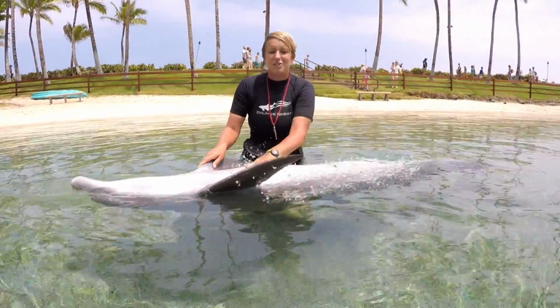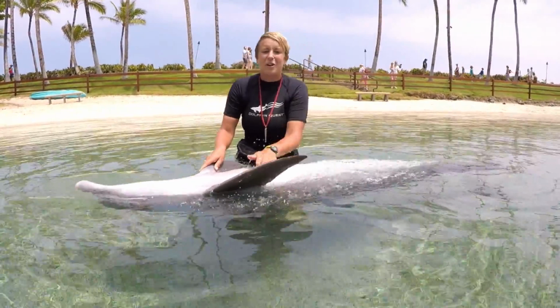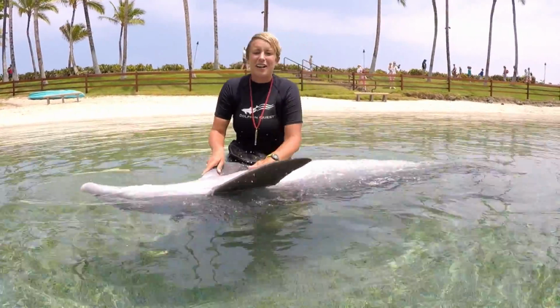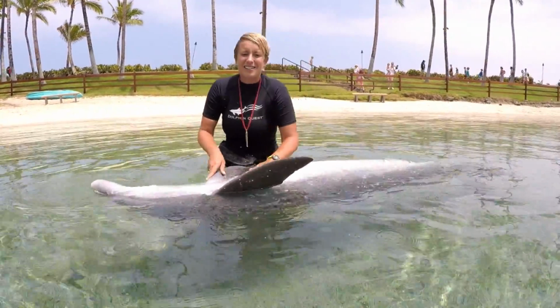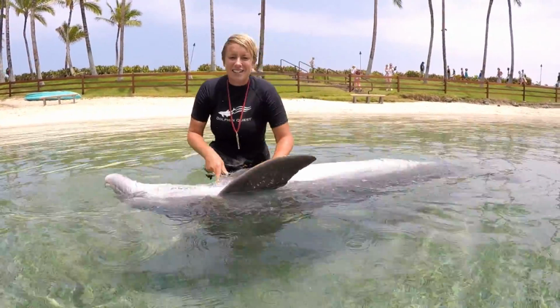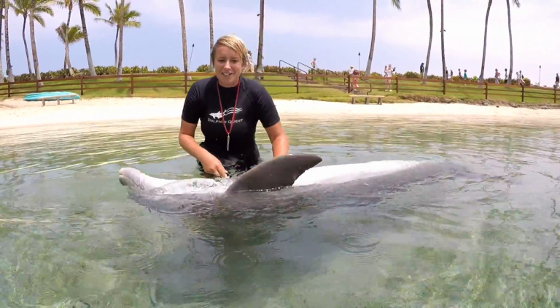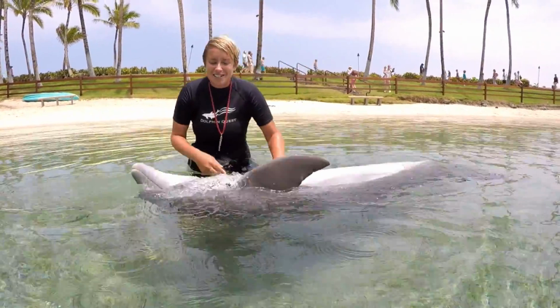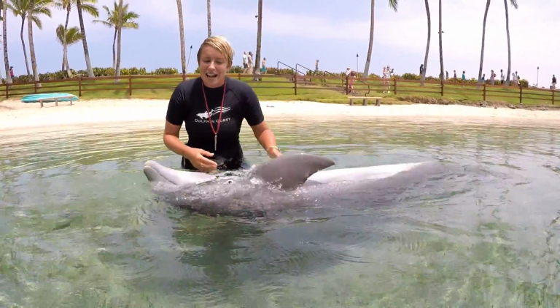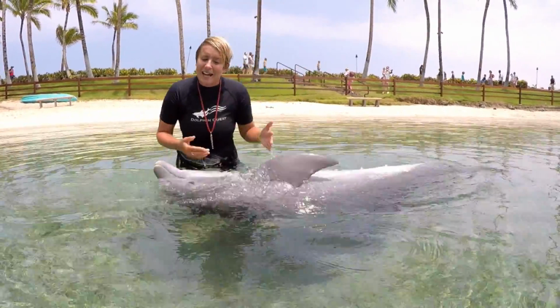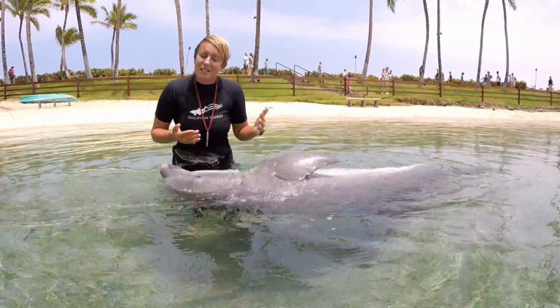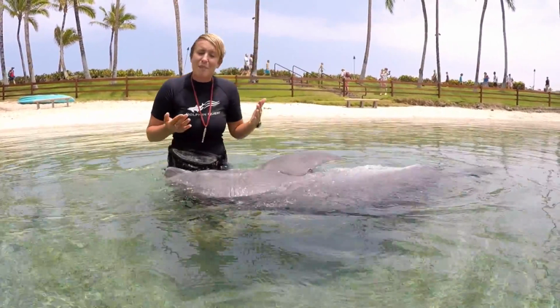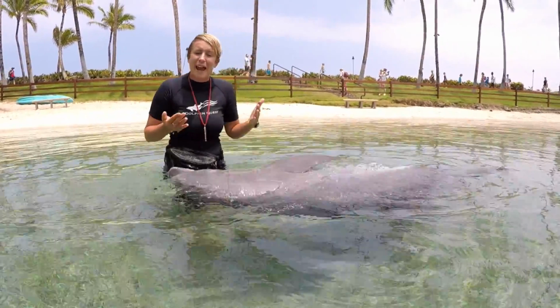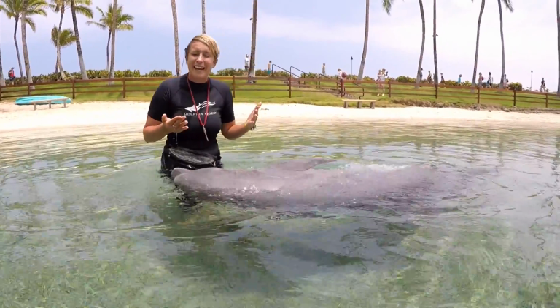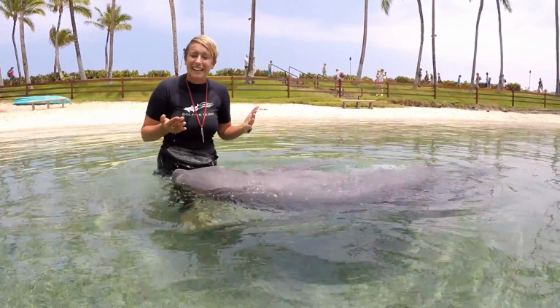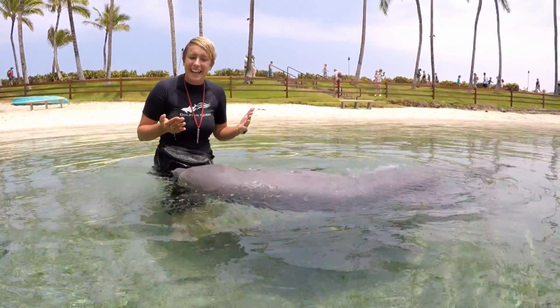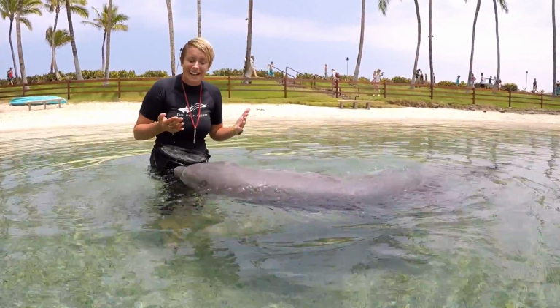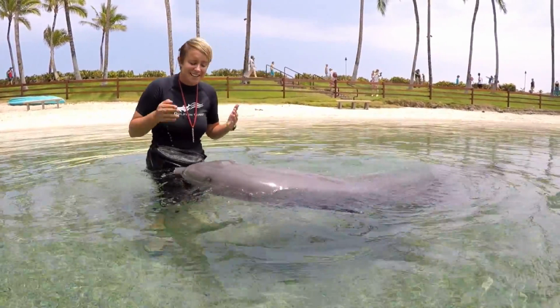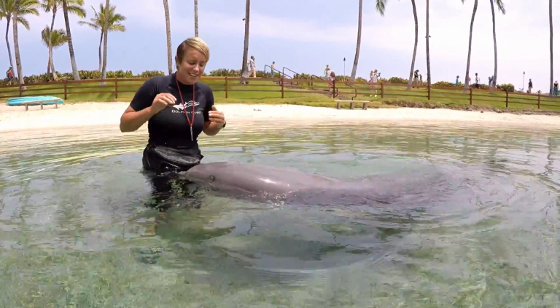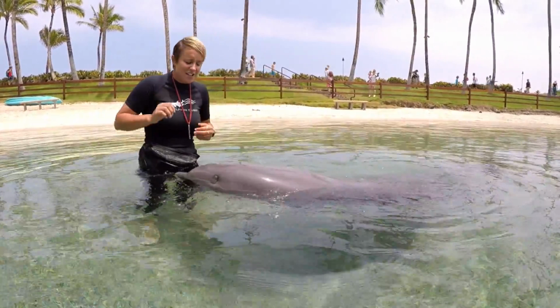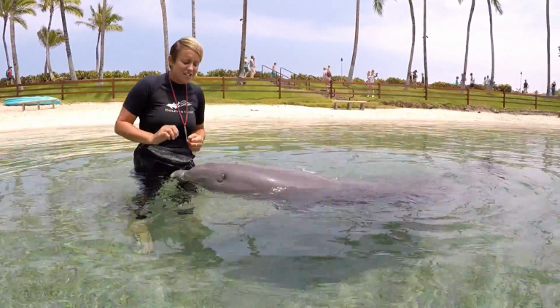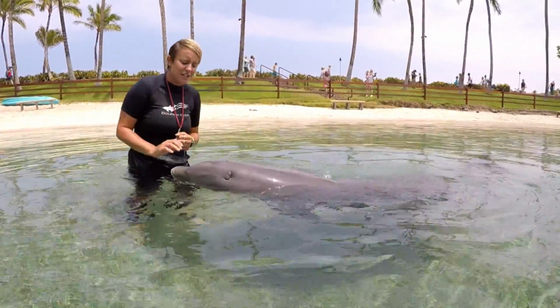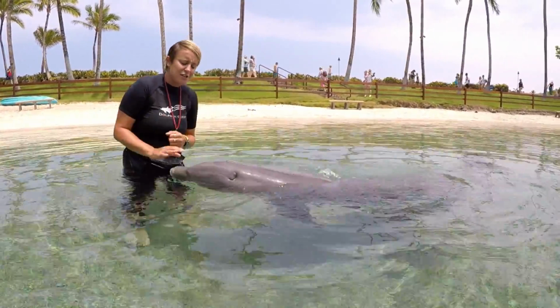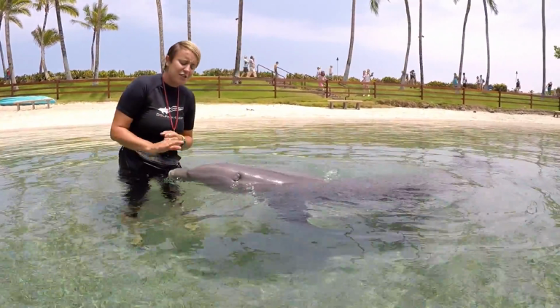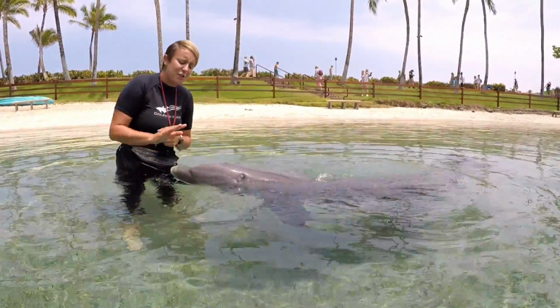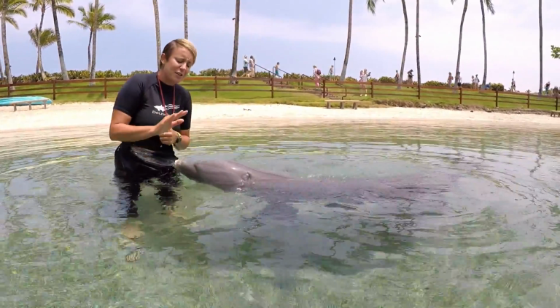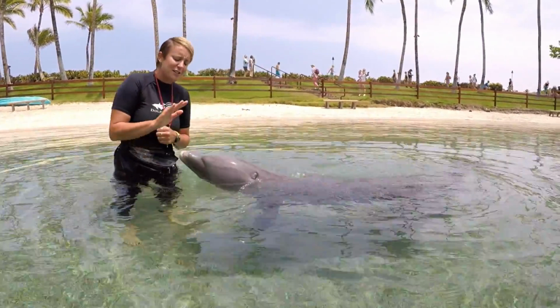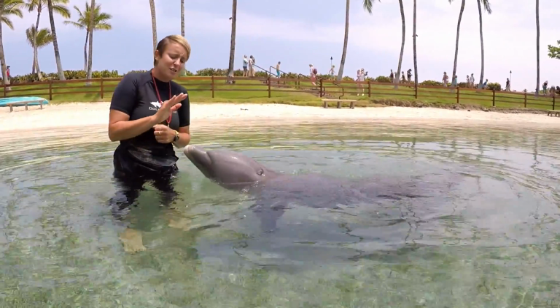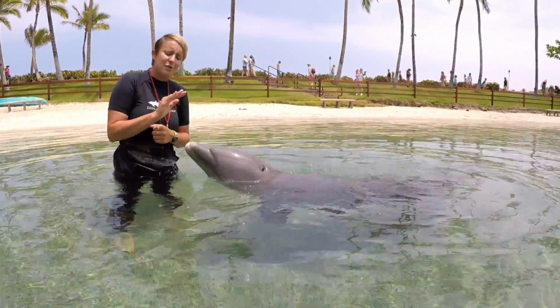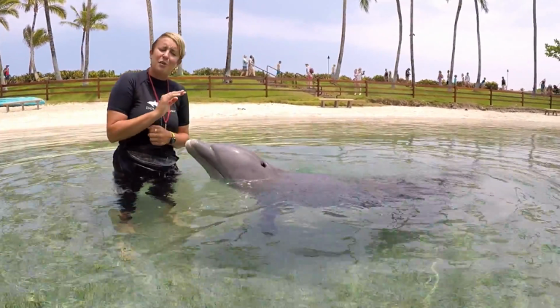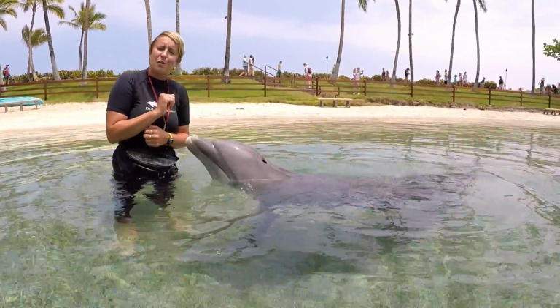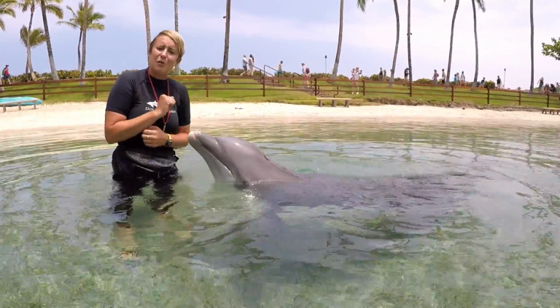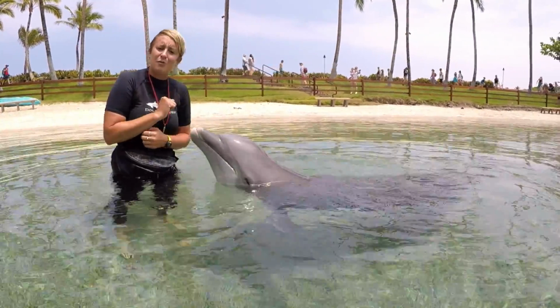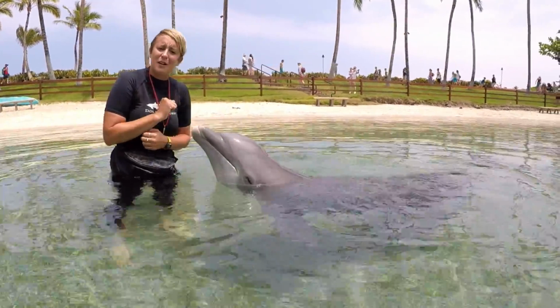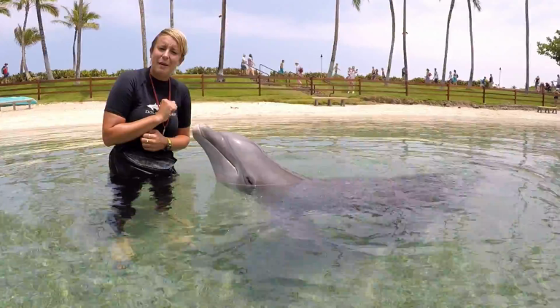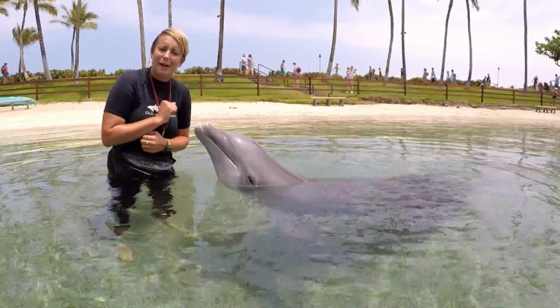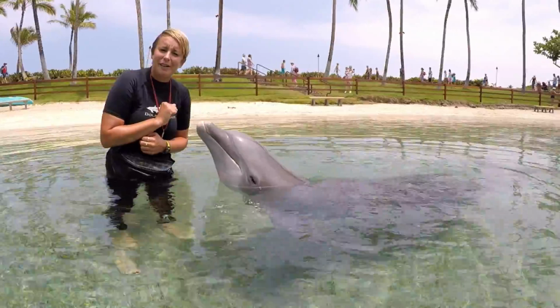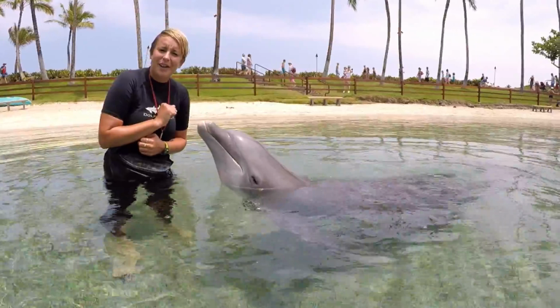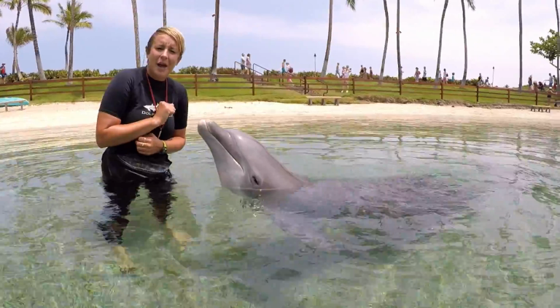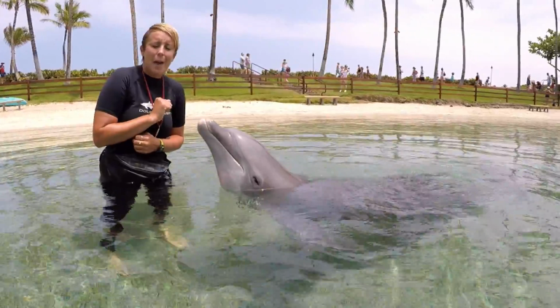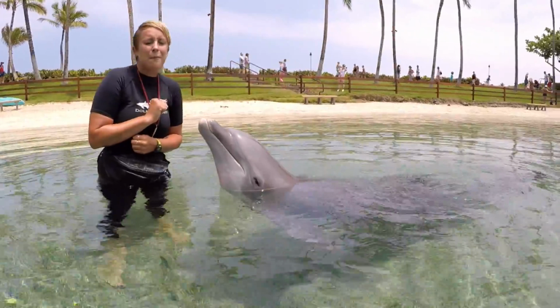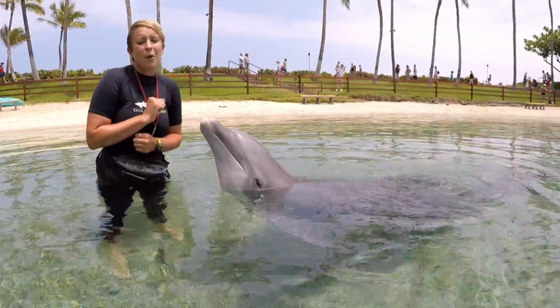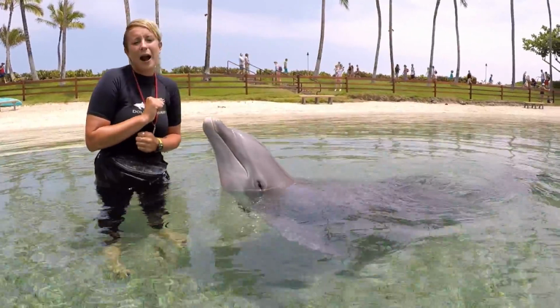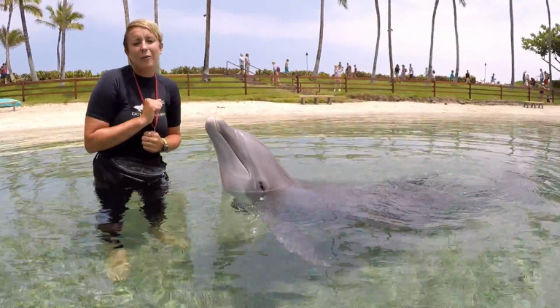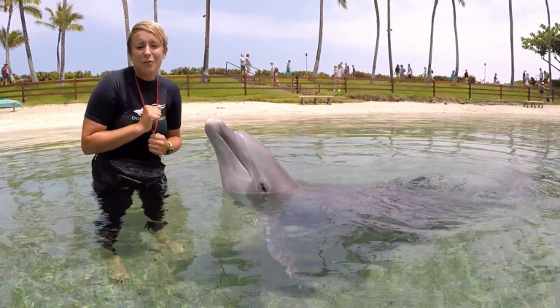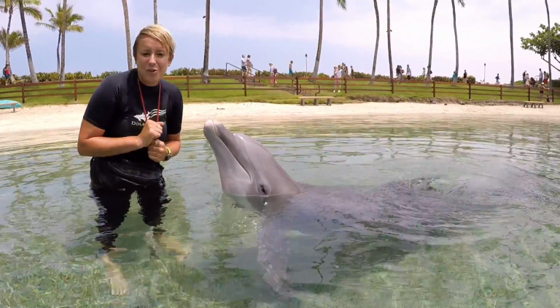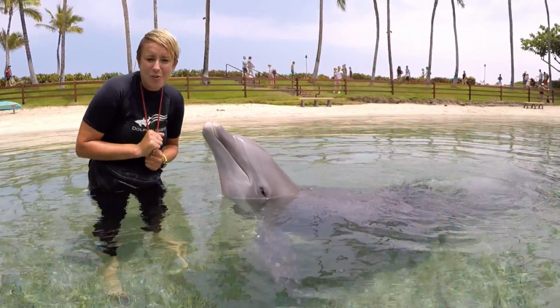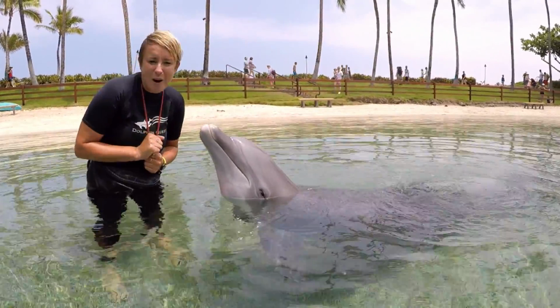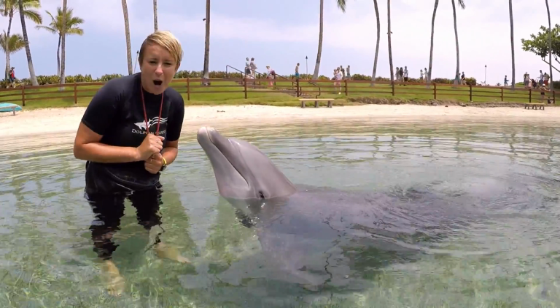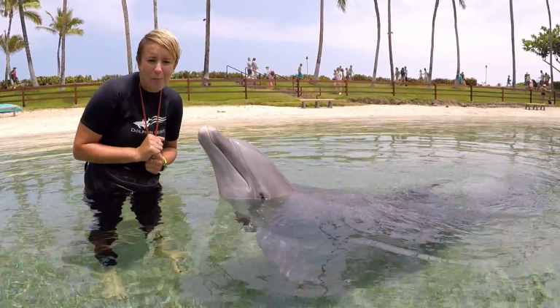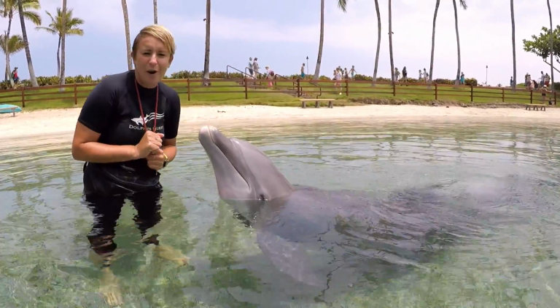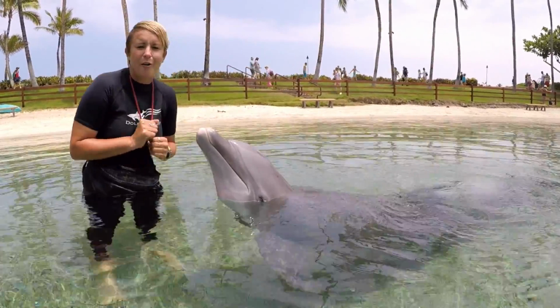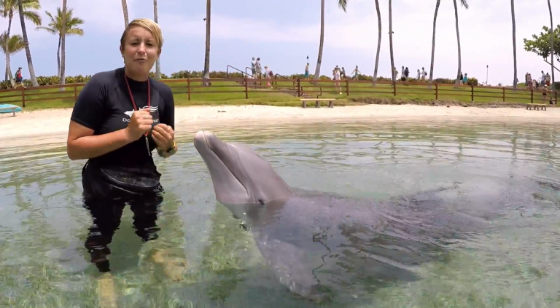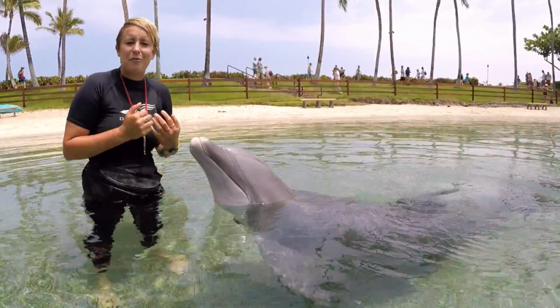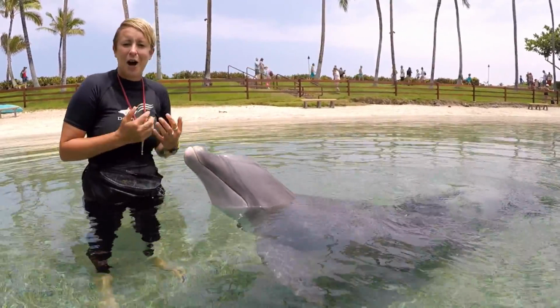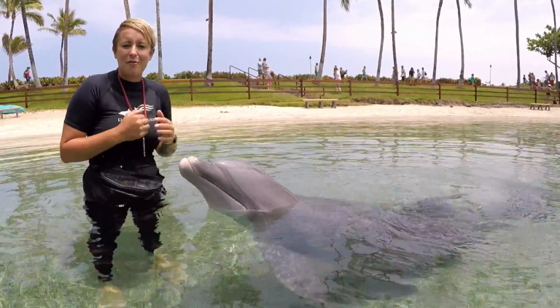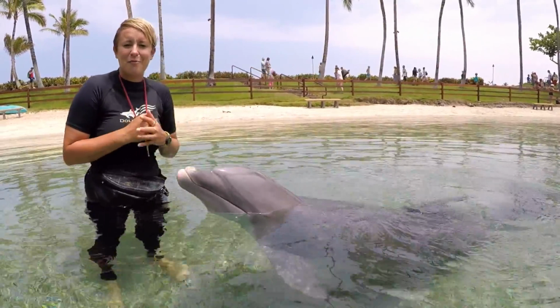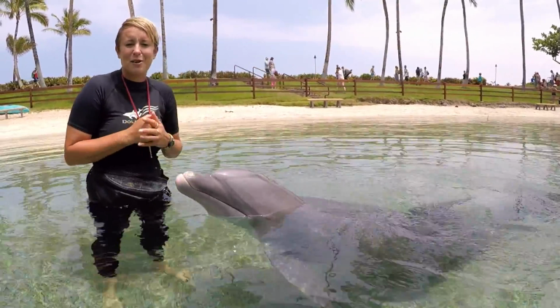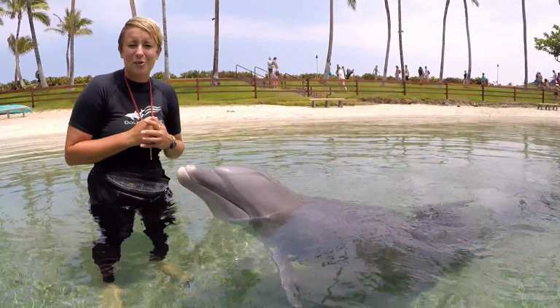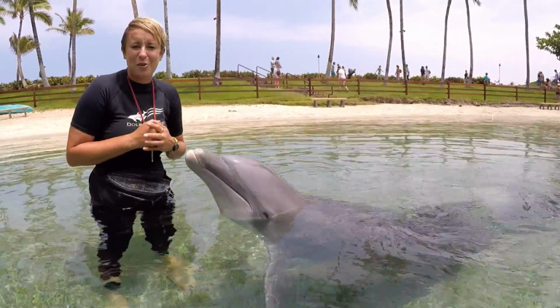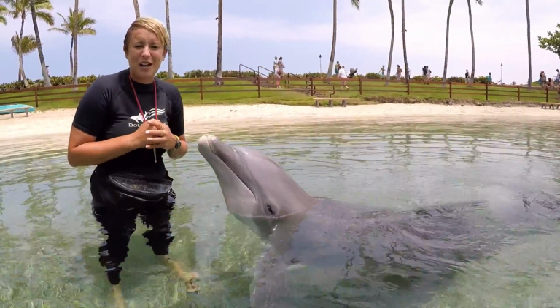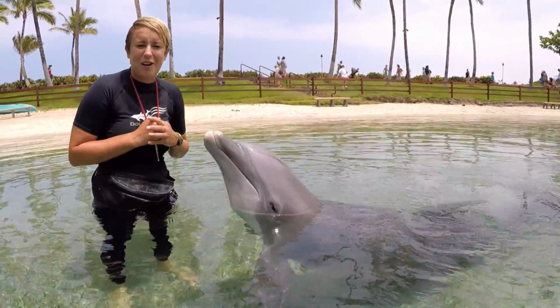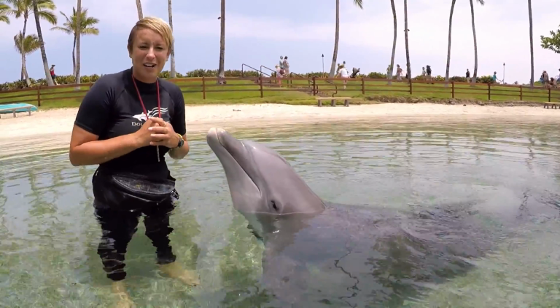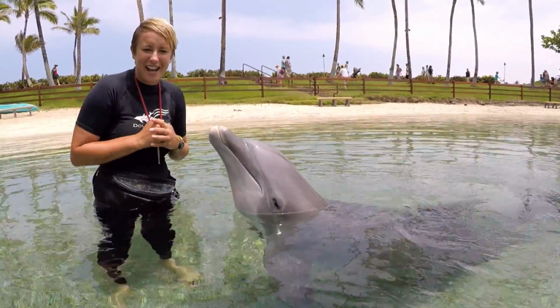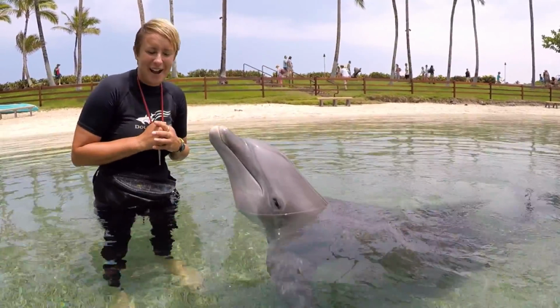Now joining us here today is Pele. She's a 32-year-old female and proud new mom of five-month-old Haukea.